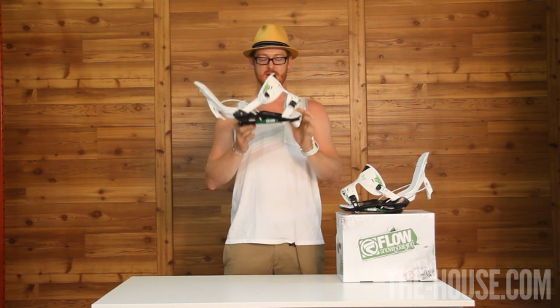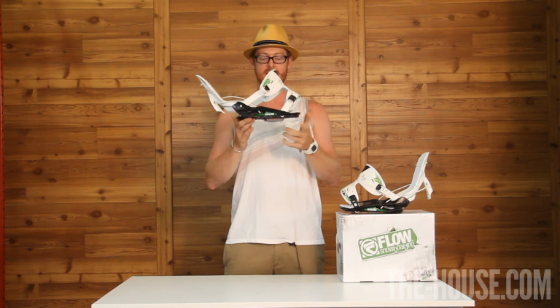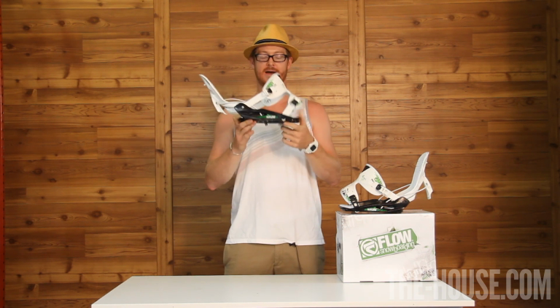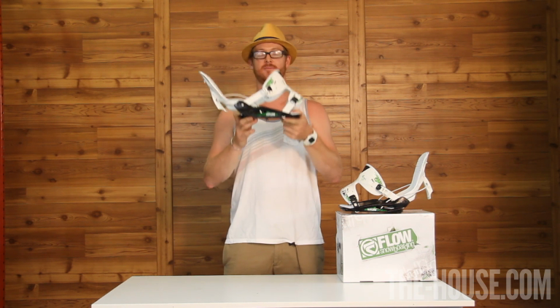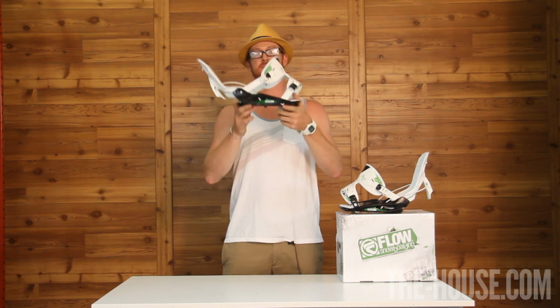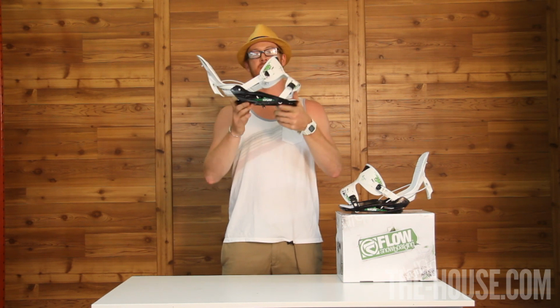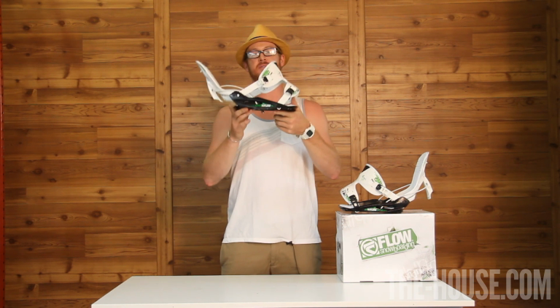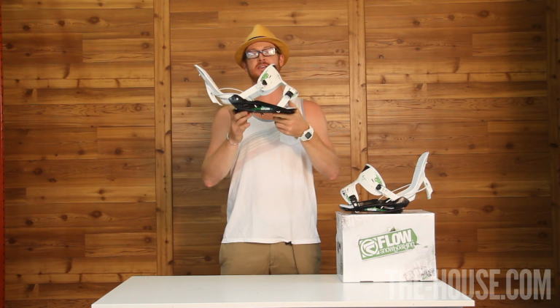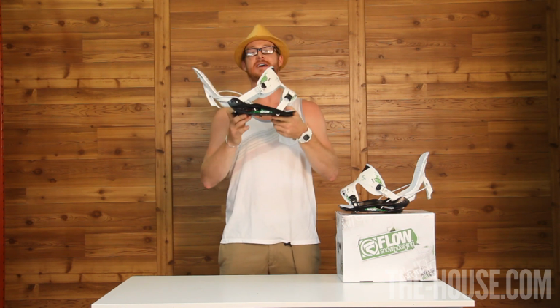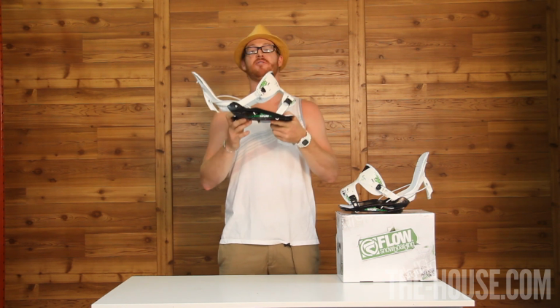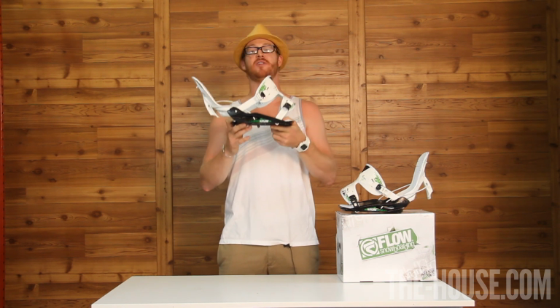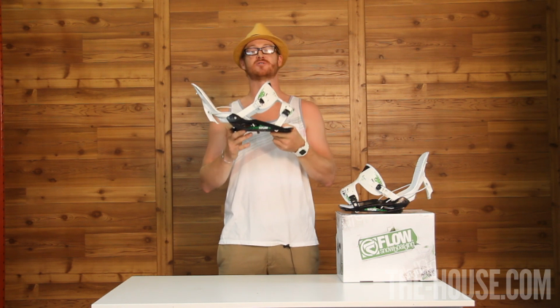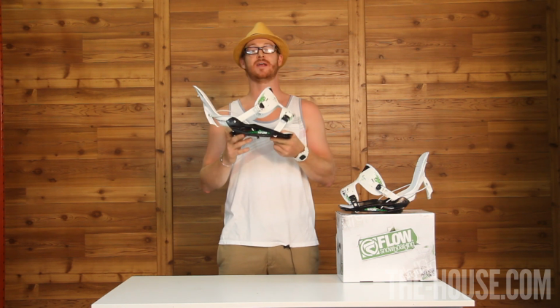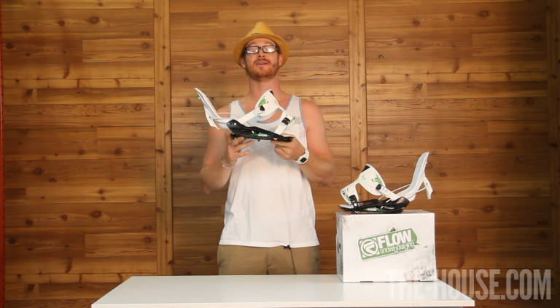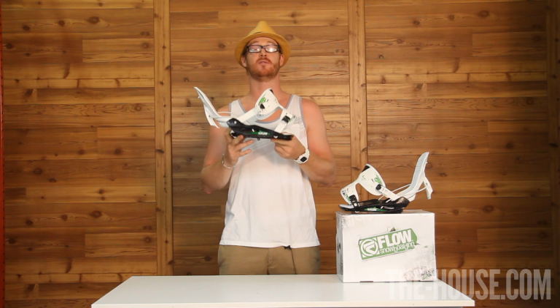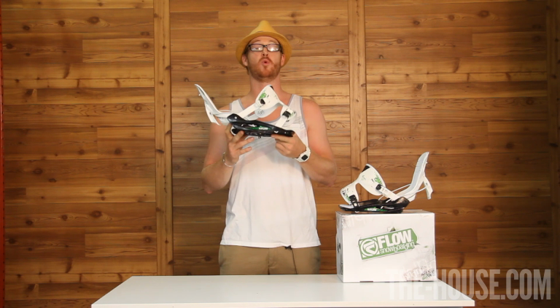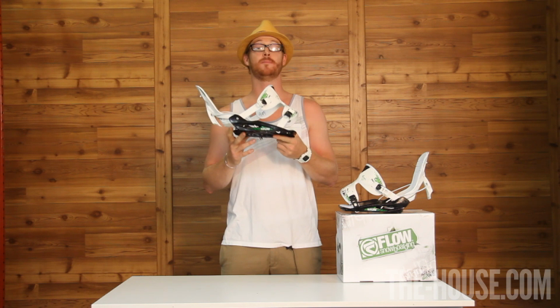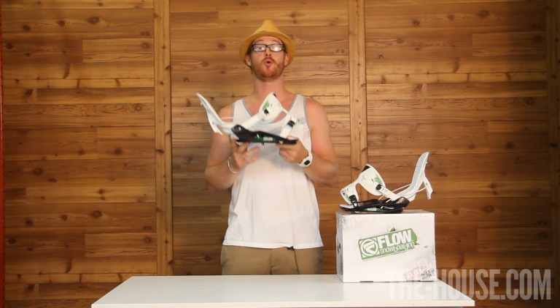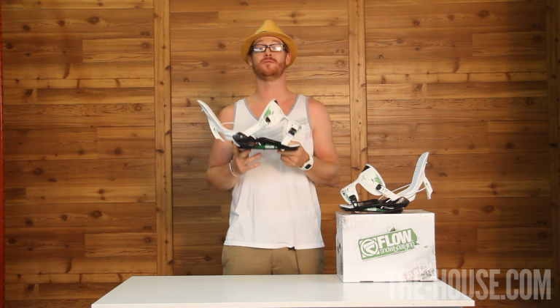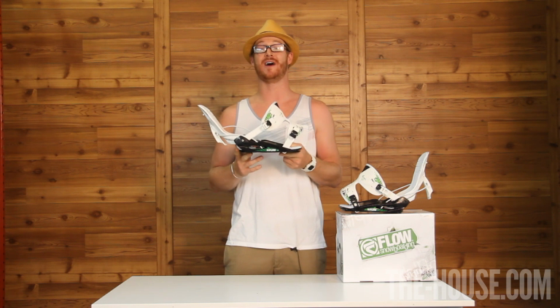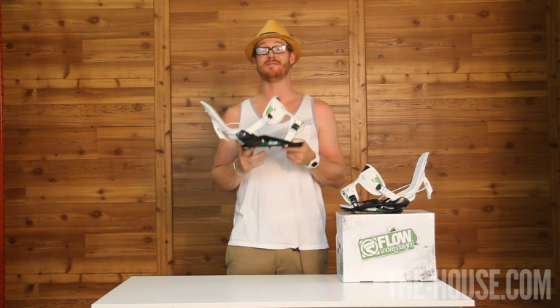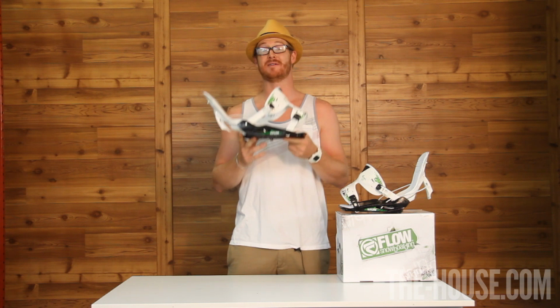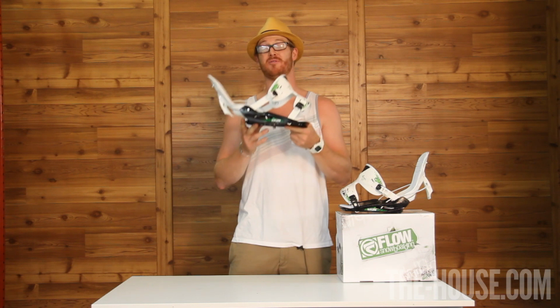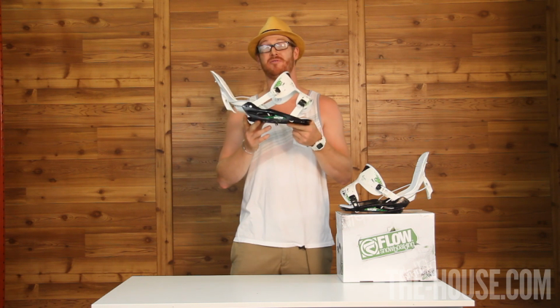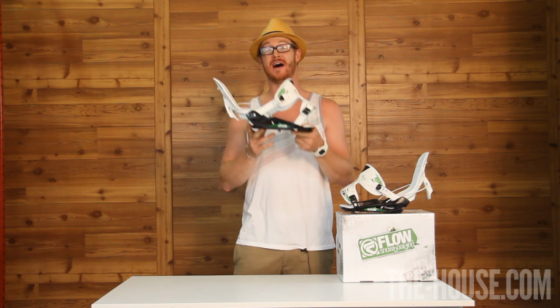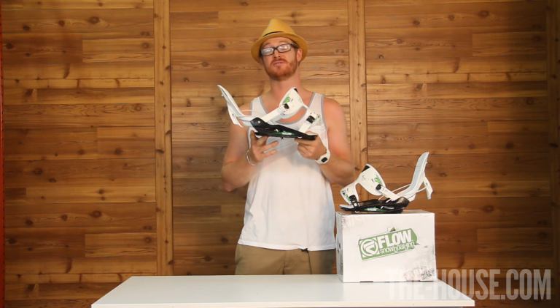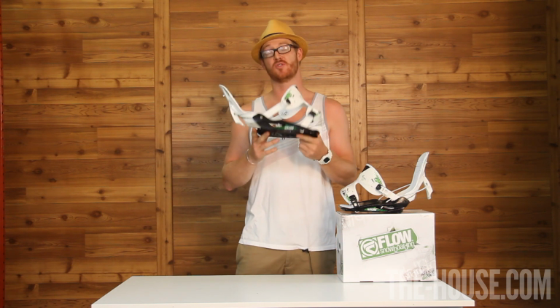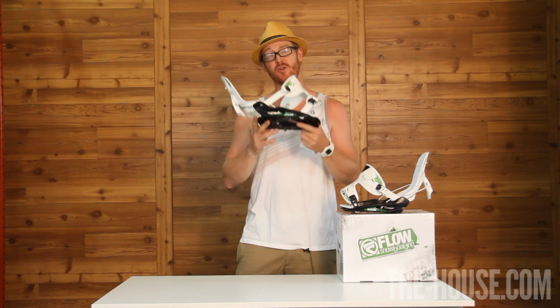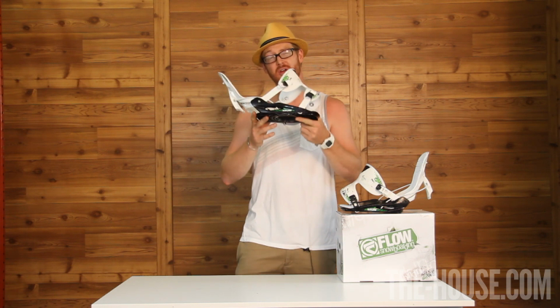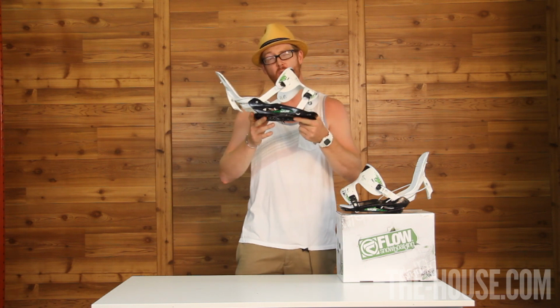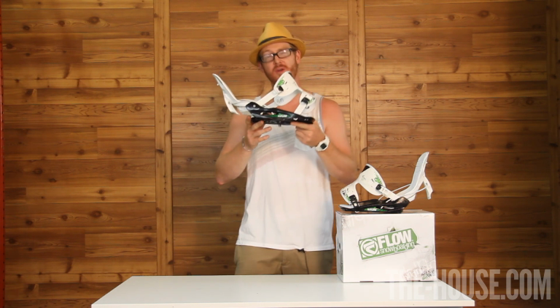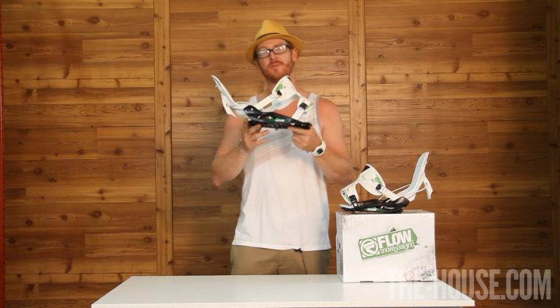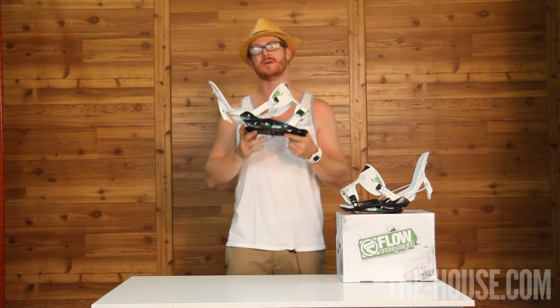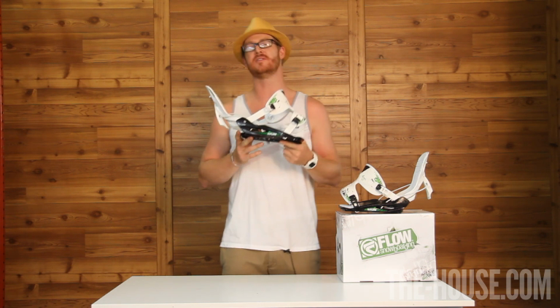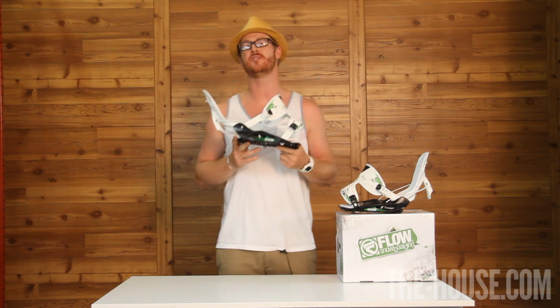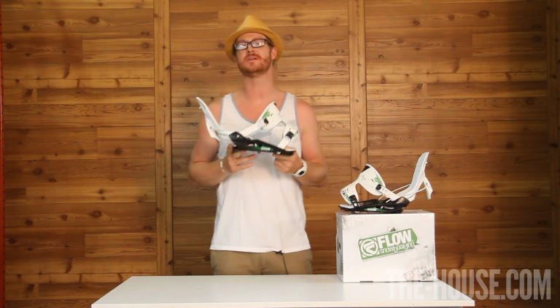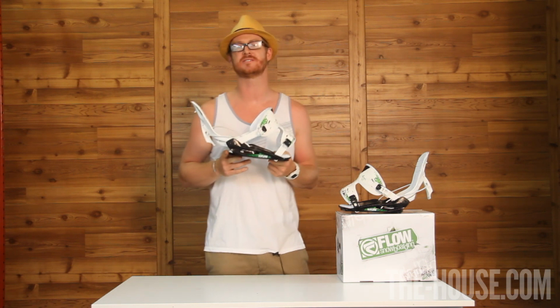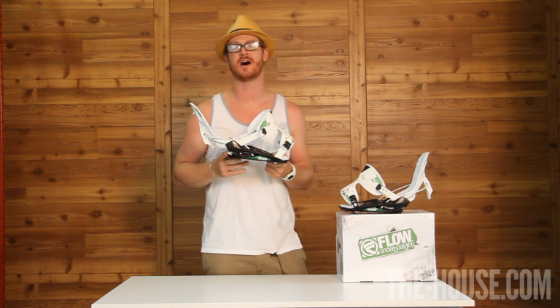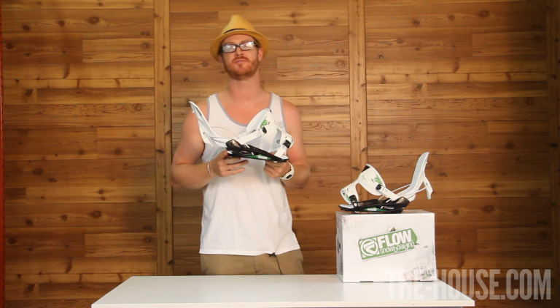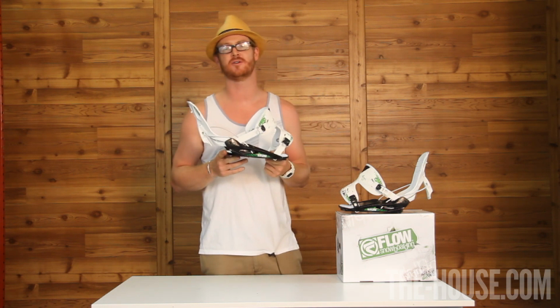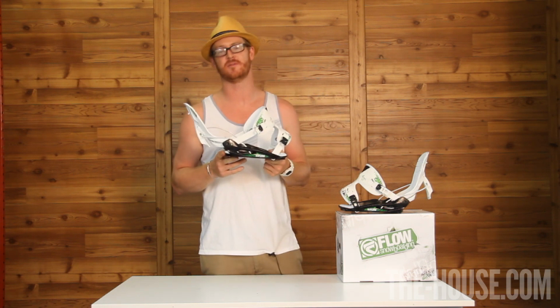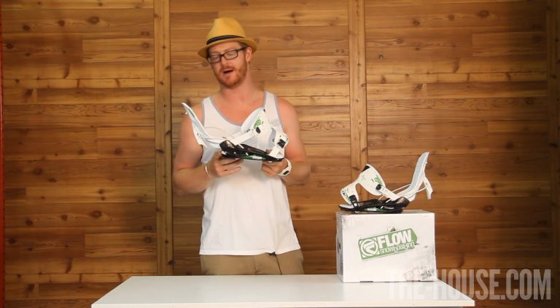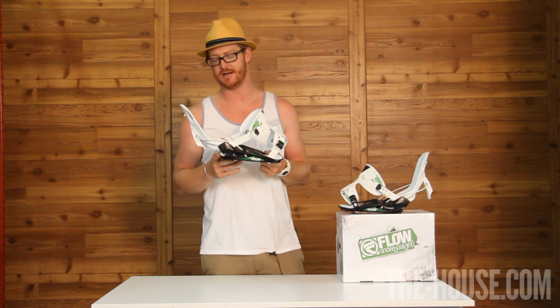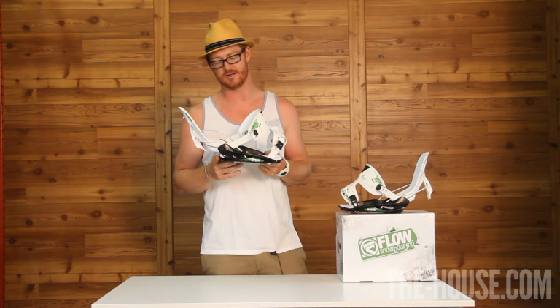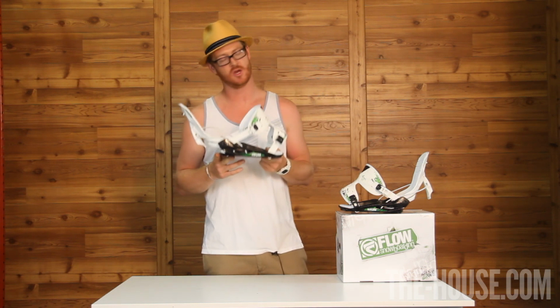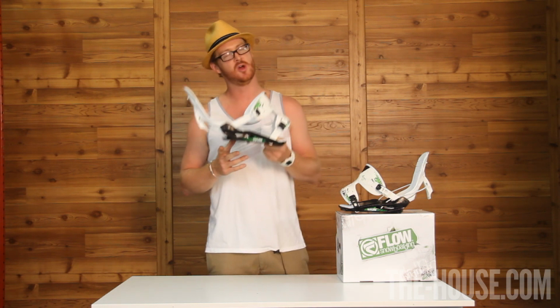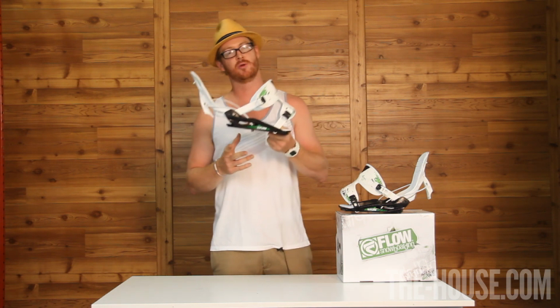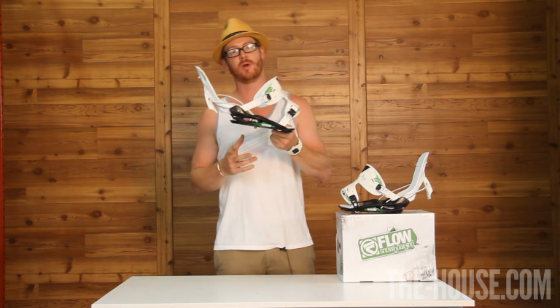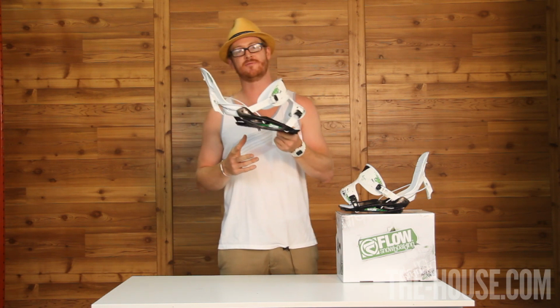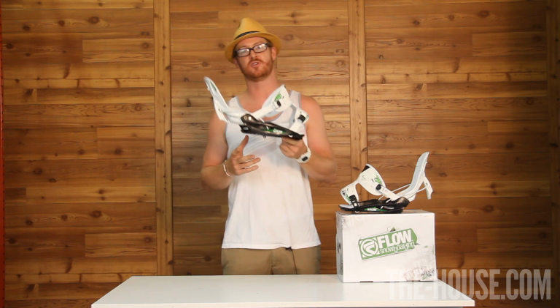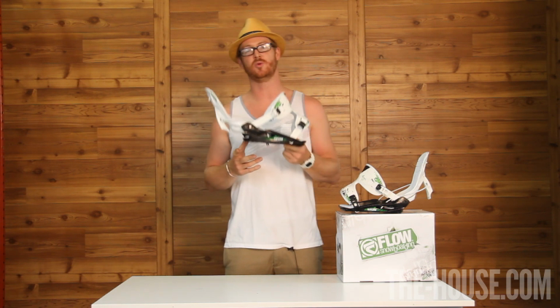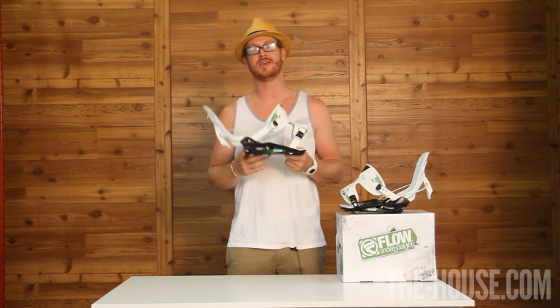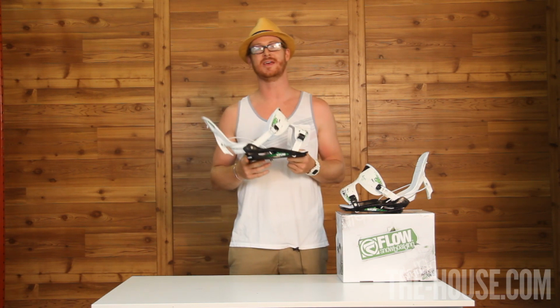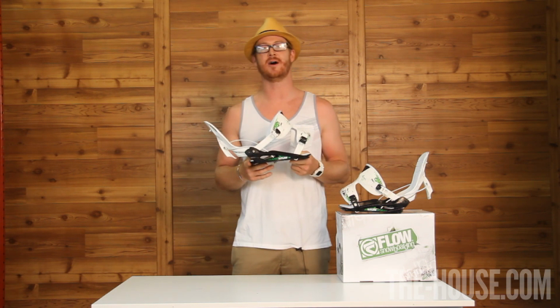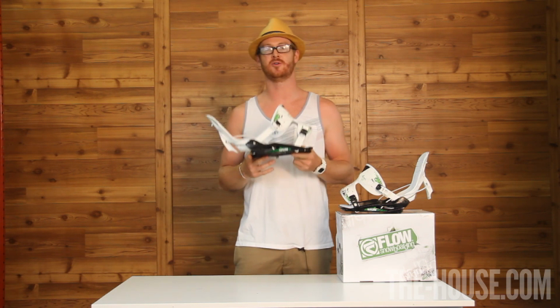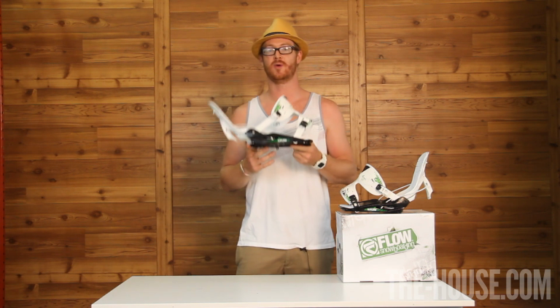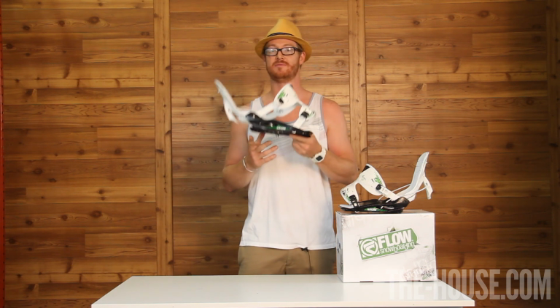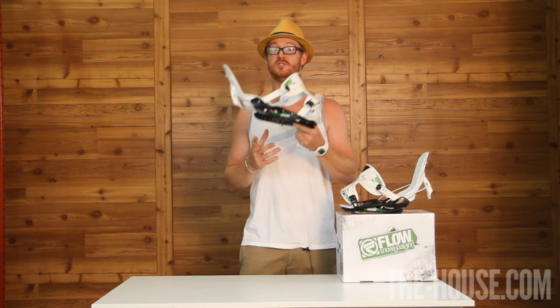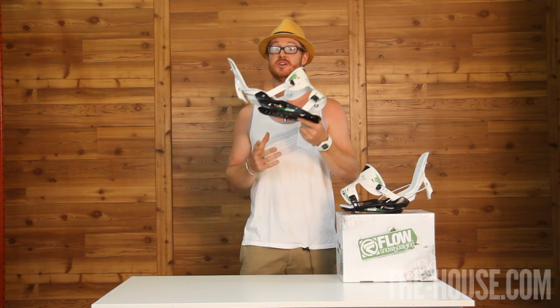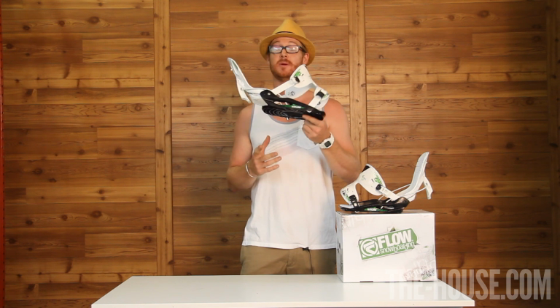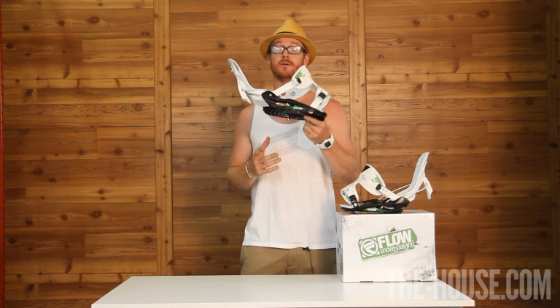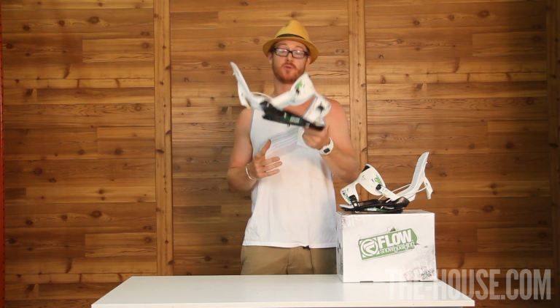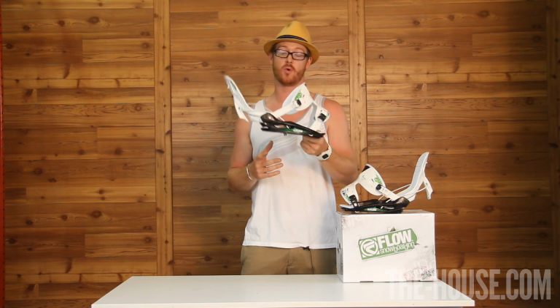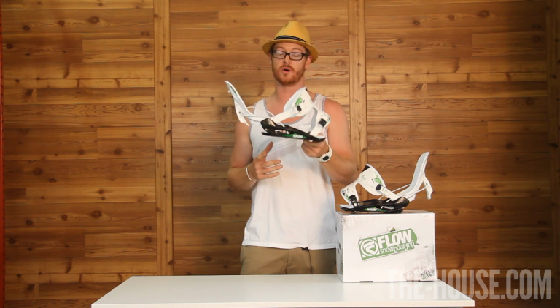These have a flex rating of 1.5 out of 5, so they're going to be a little bit softer of a binding. Great for tweaking up, and great for jibbing, of course.